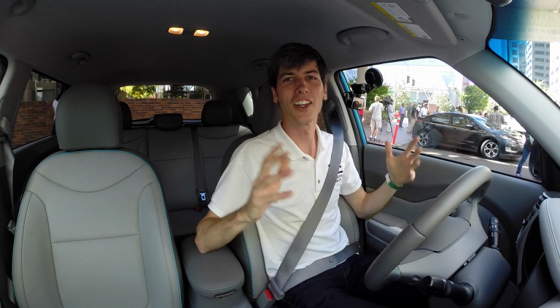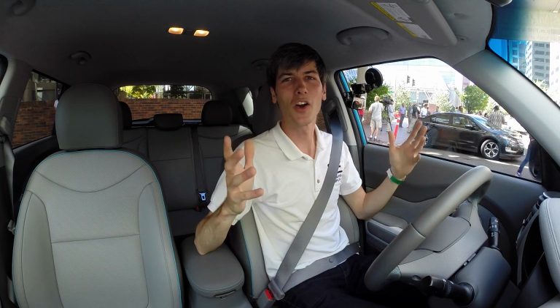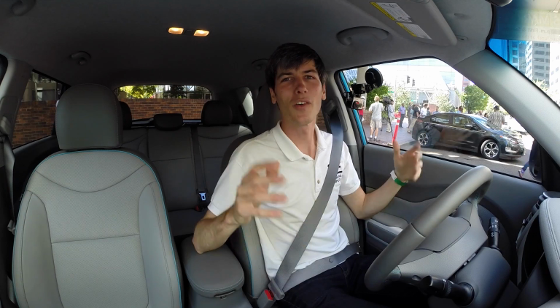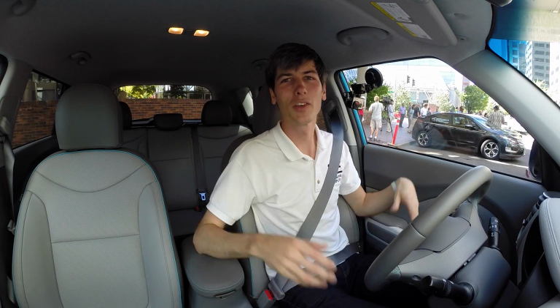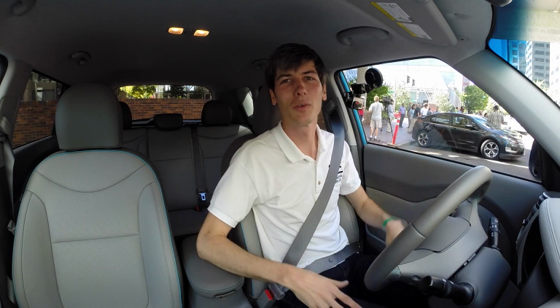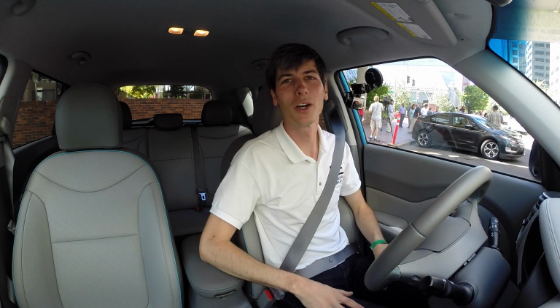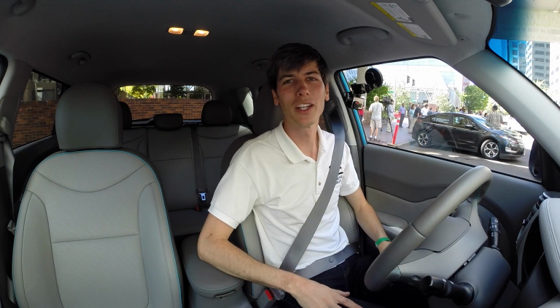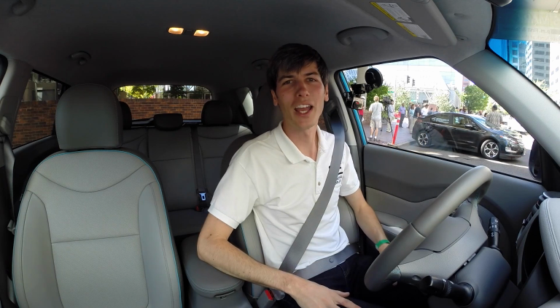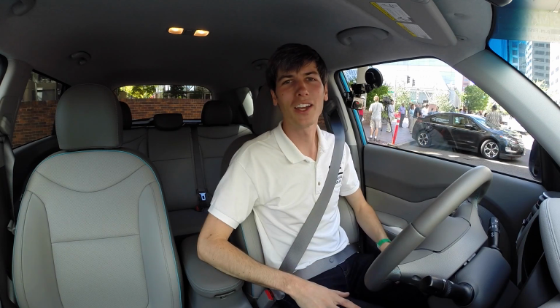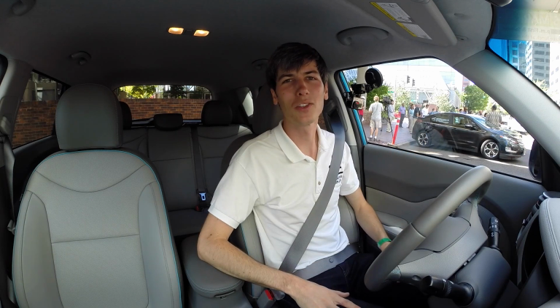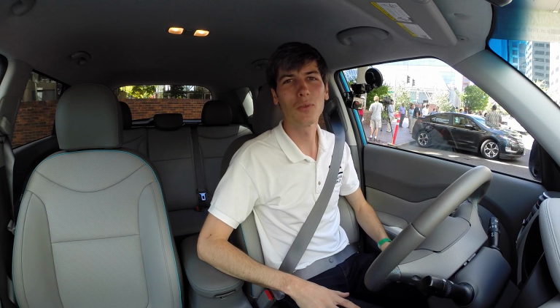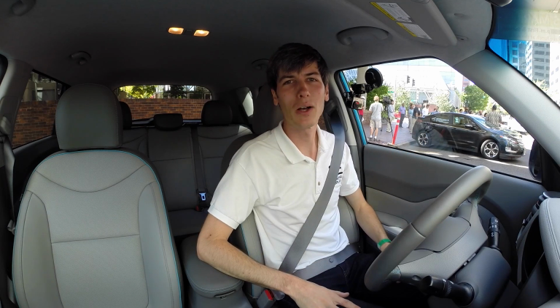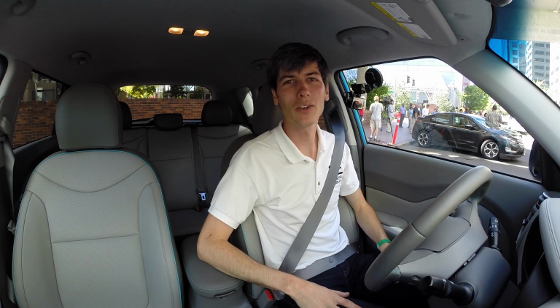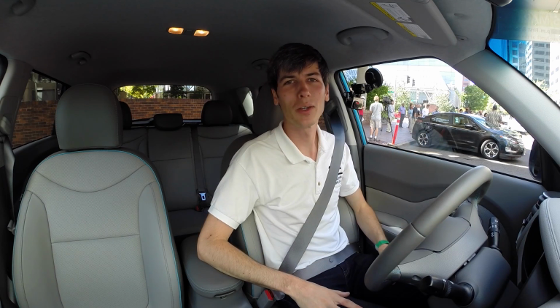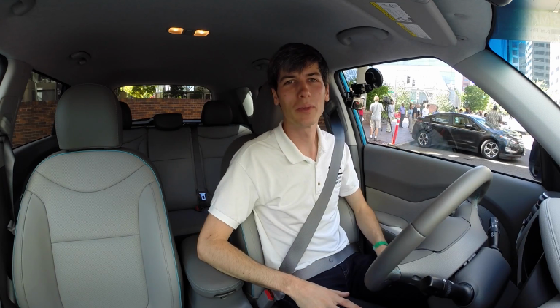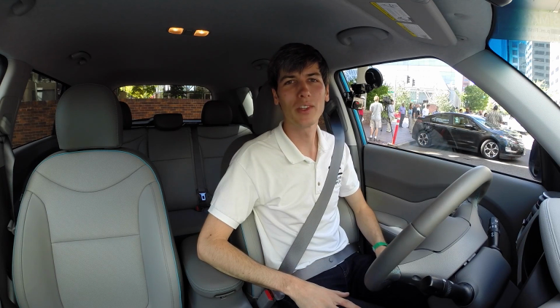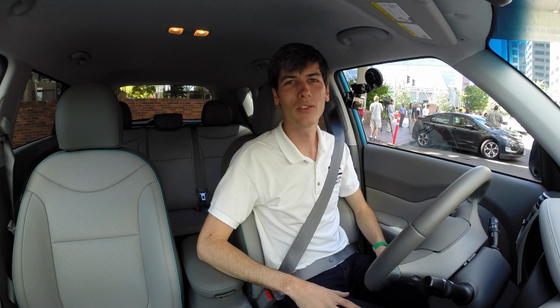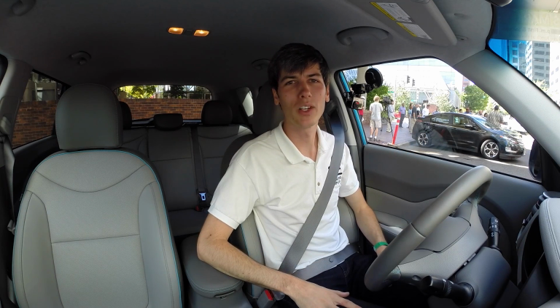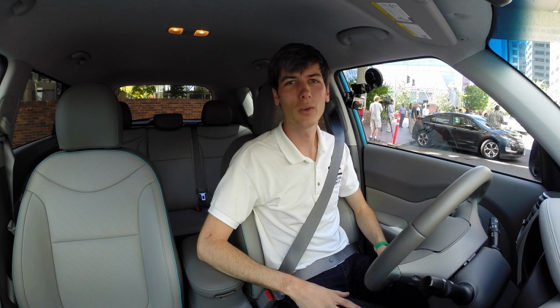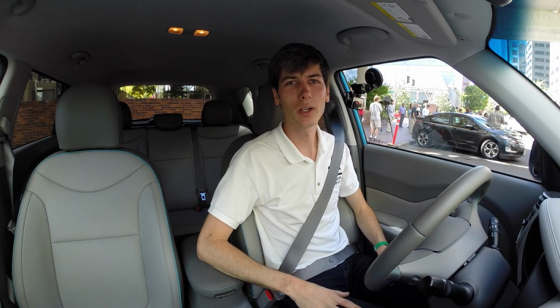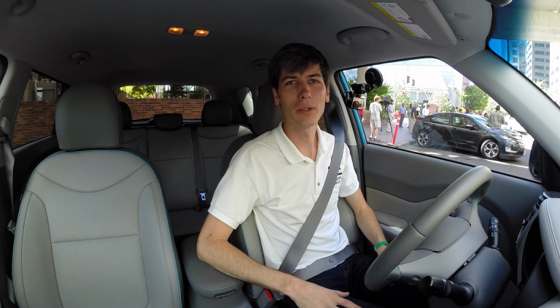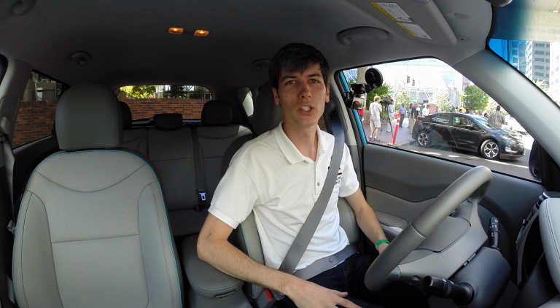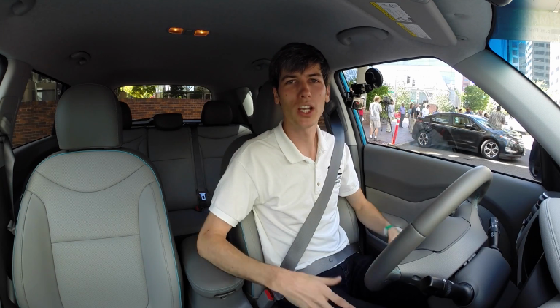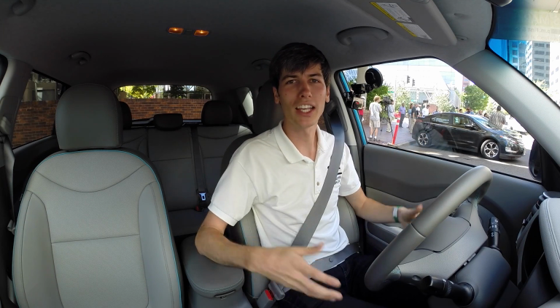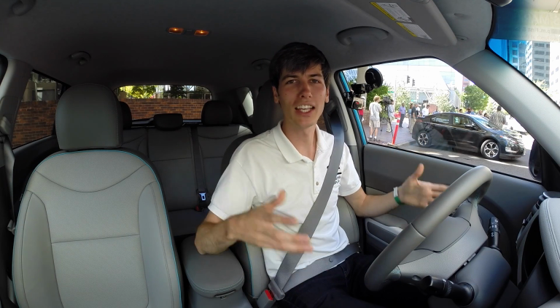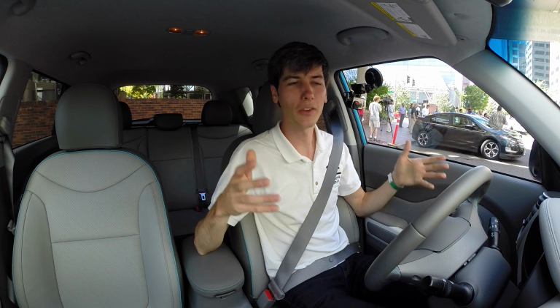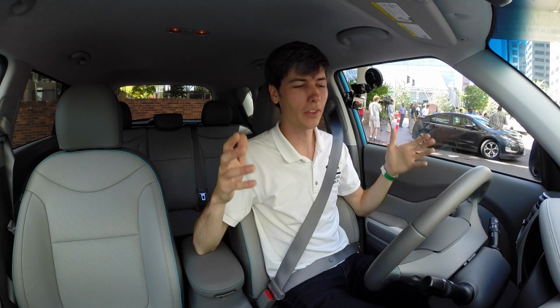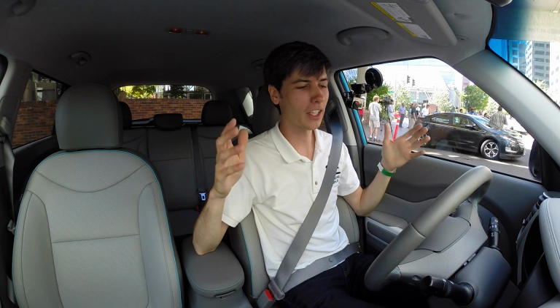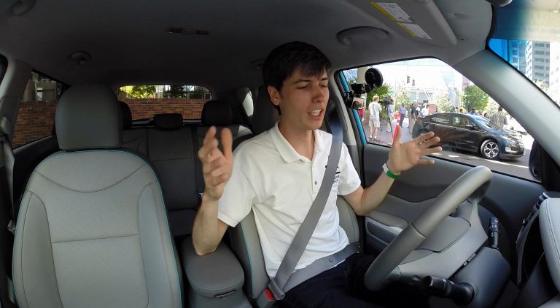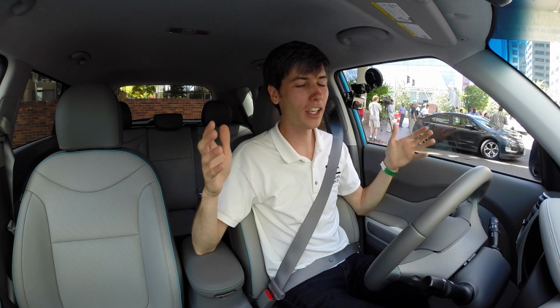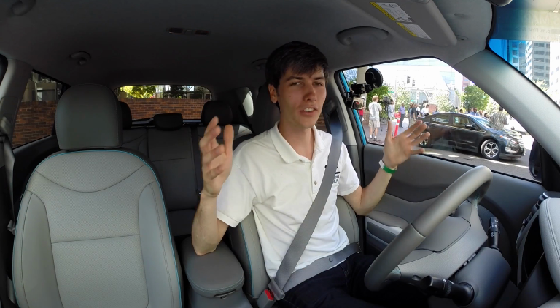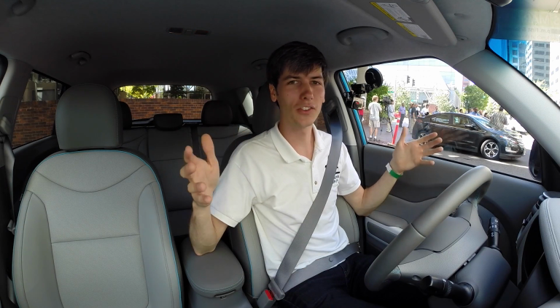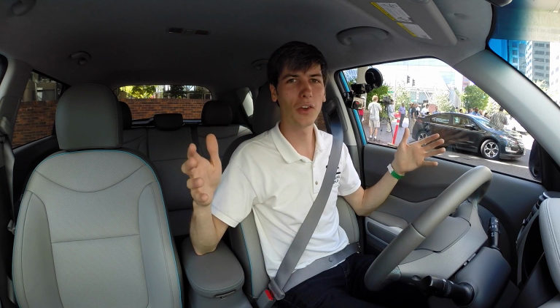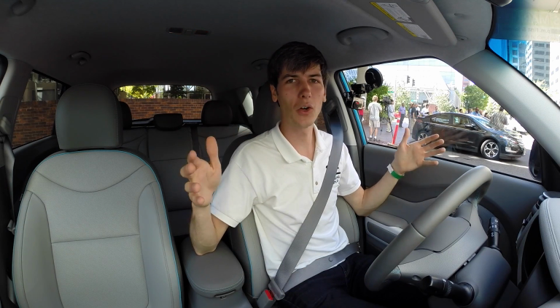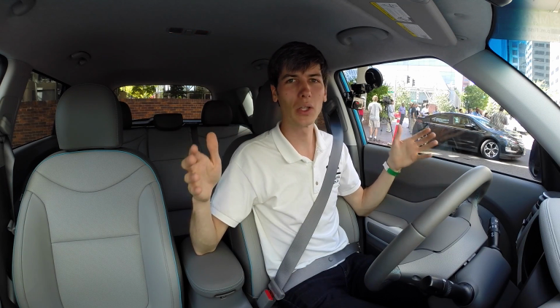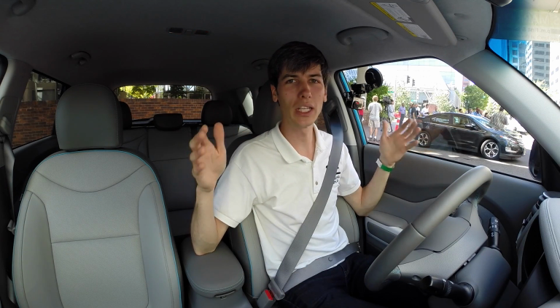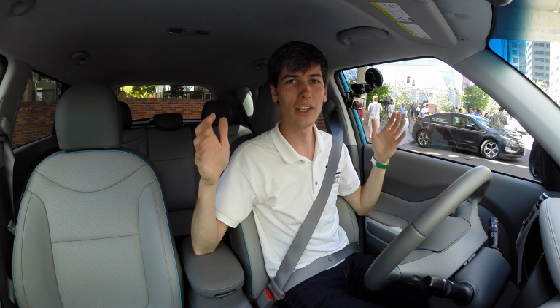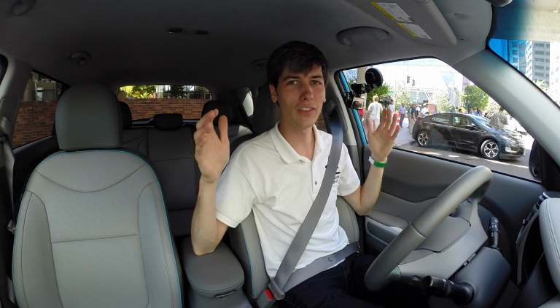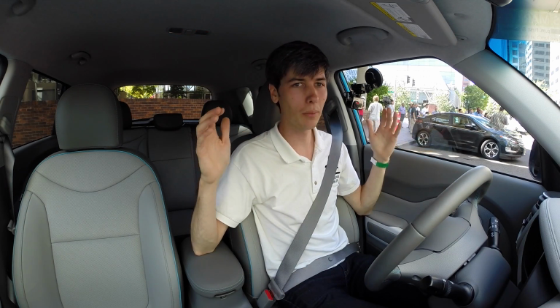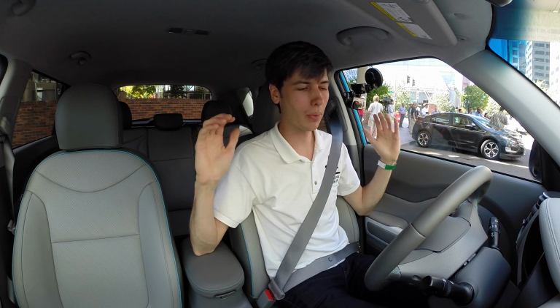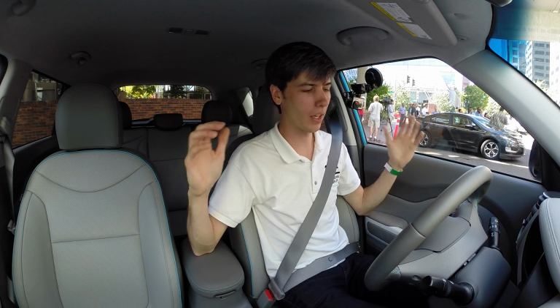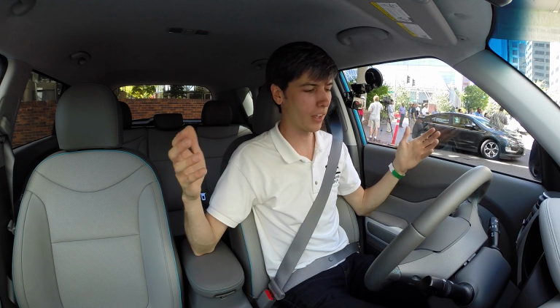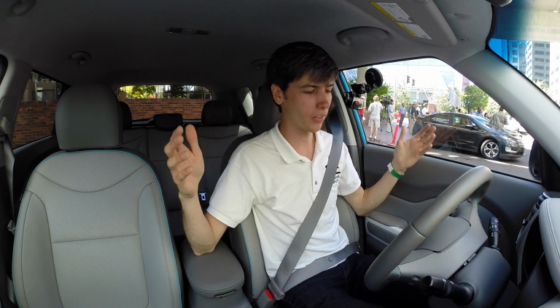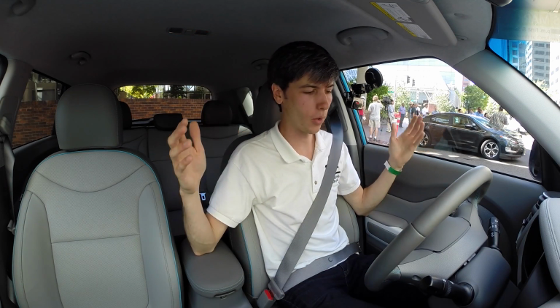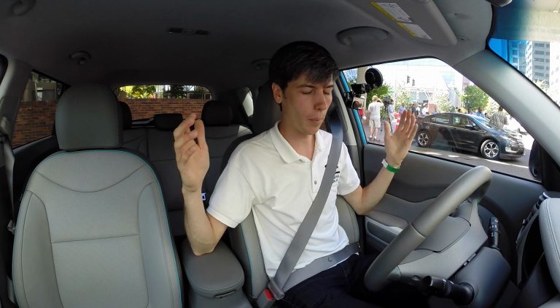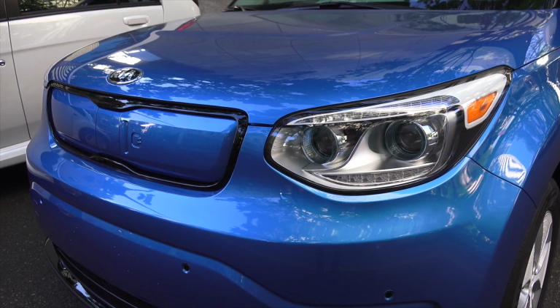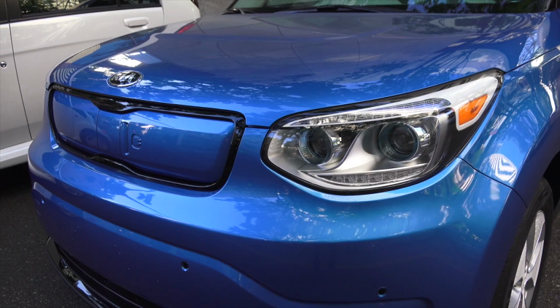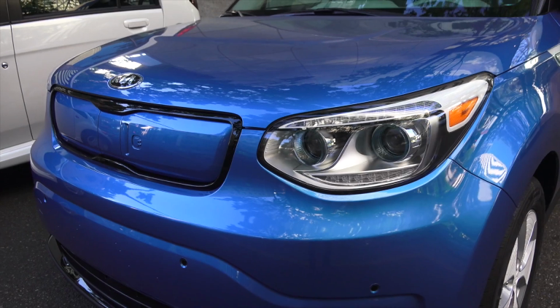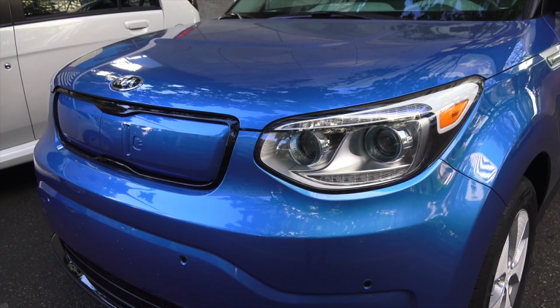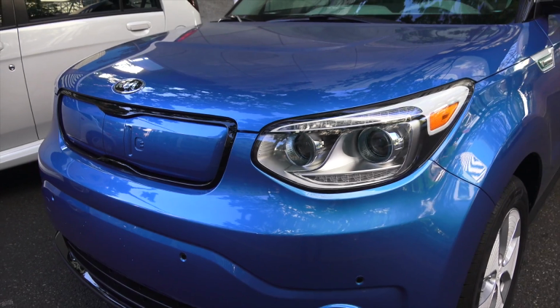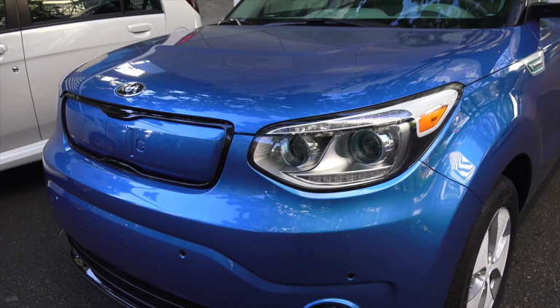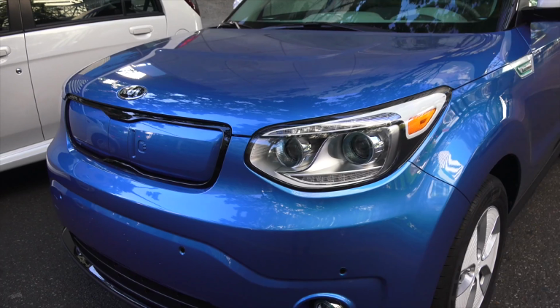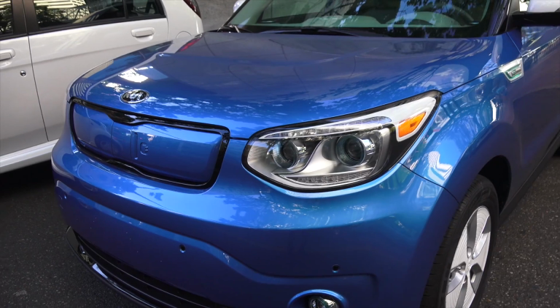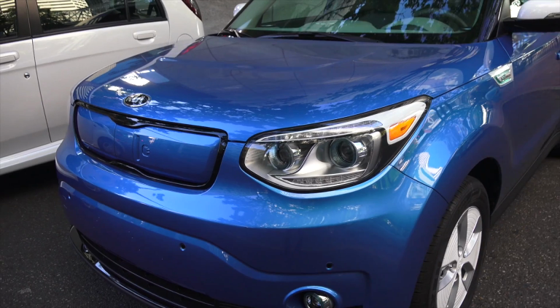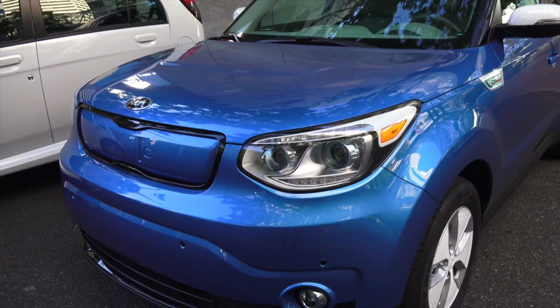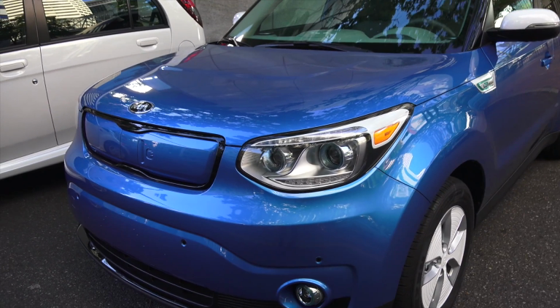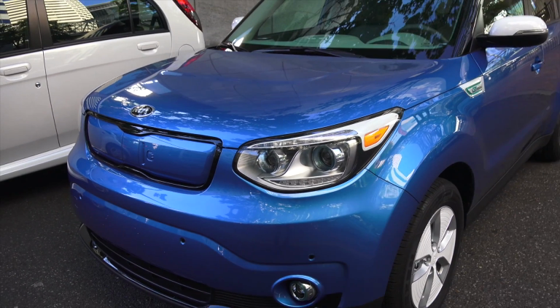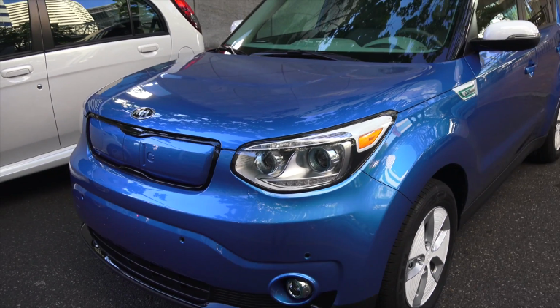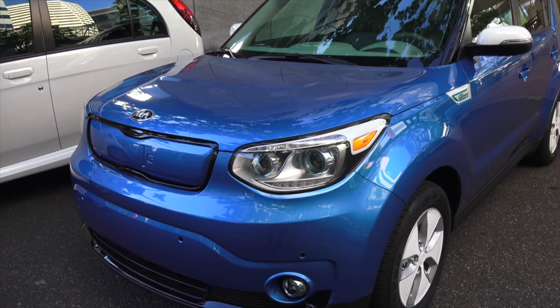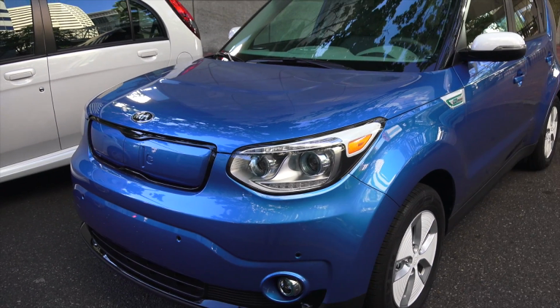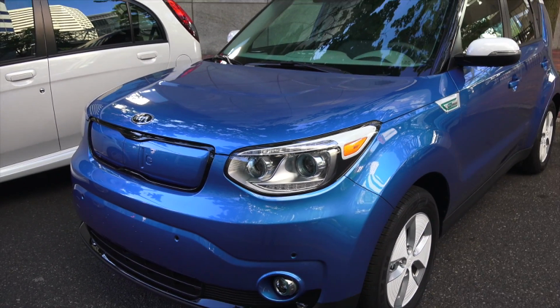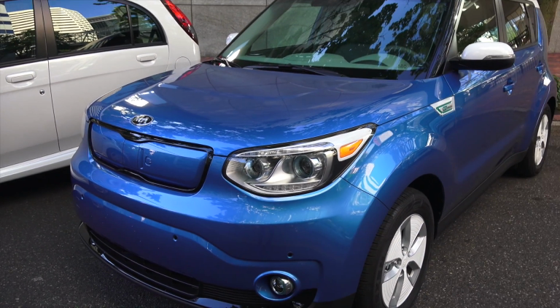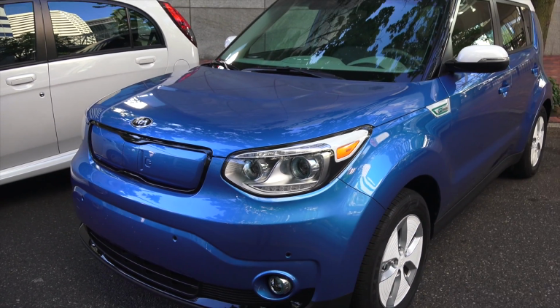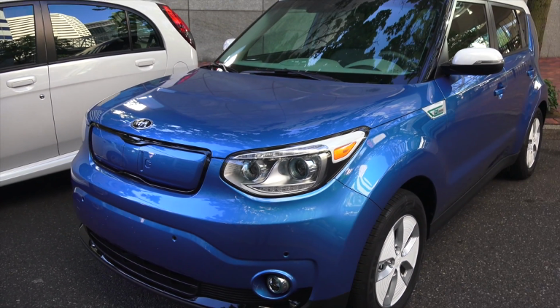Hello everyone and welcome. In this video we're going to be checking out the Kia Soul EV Plus — a pure electric Kia Soul.